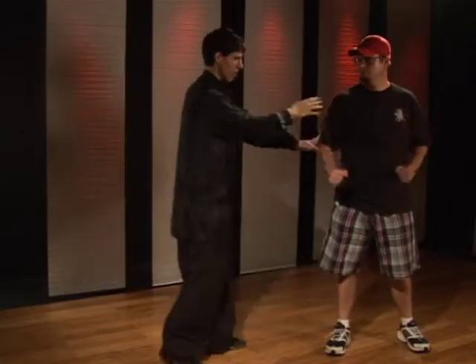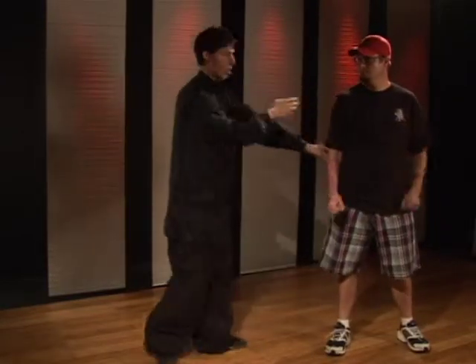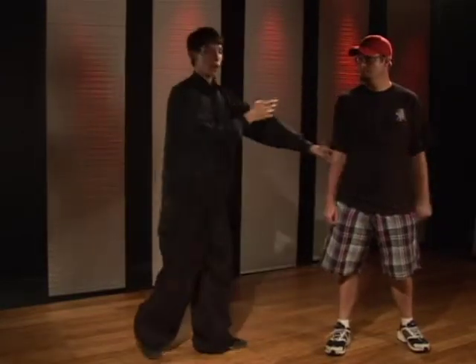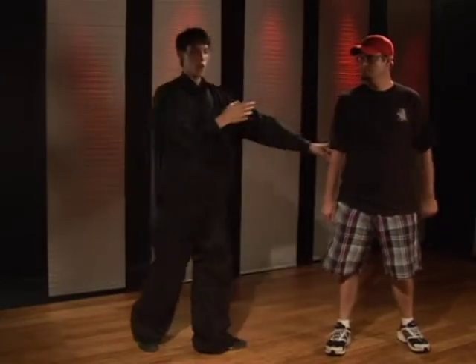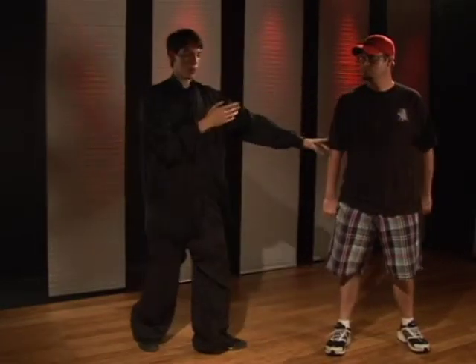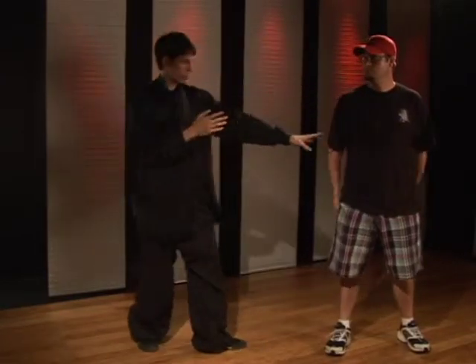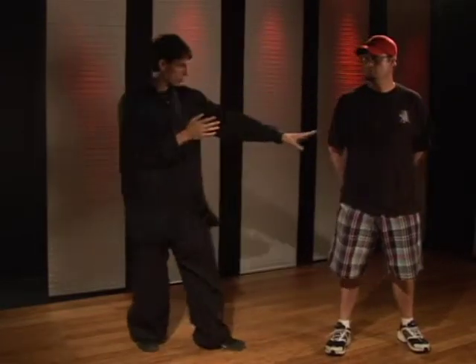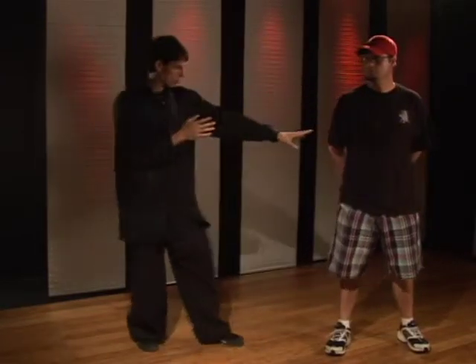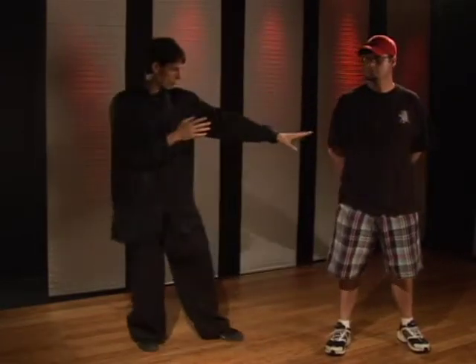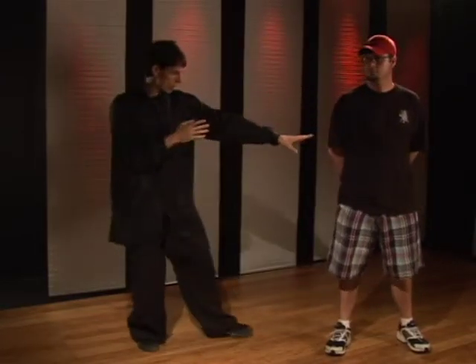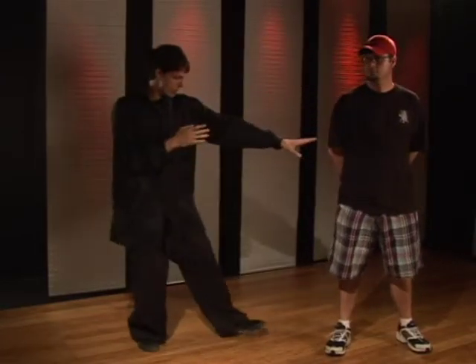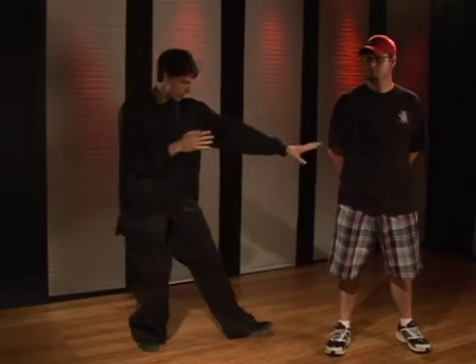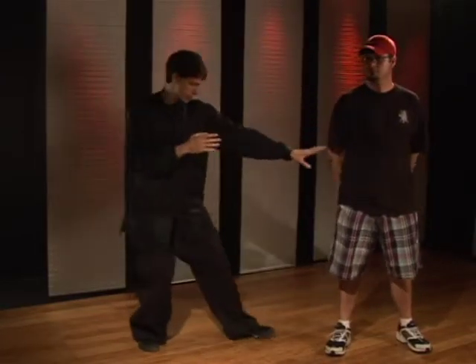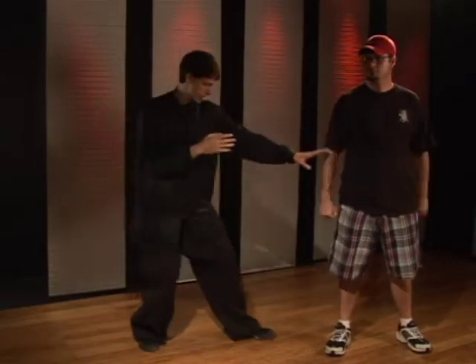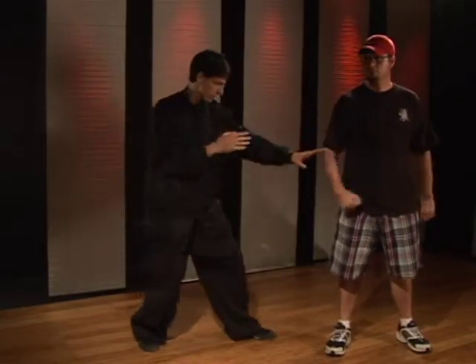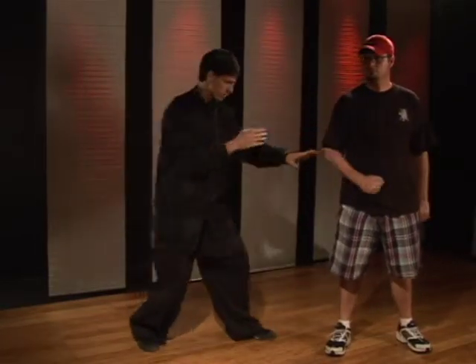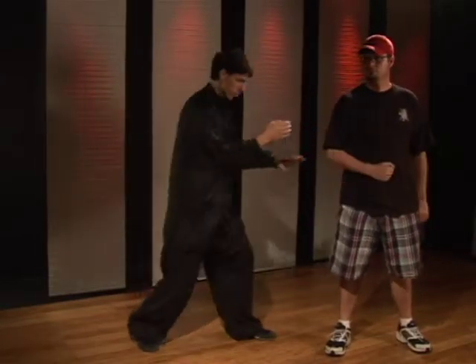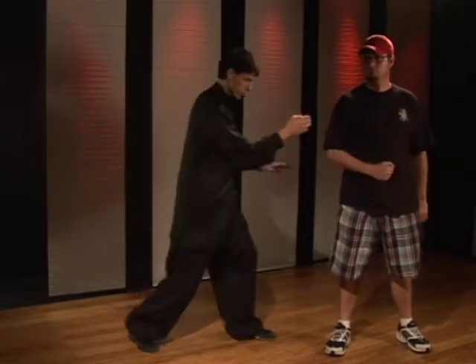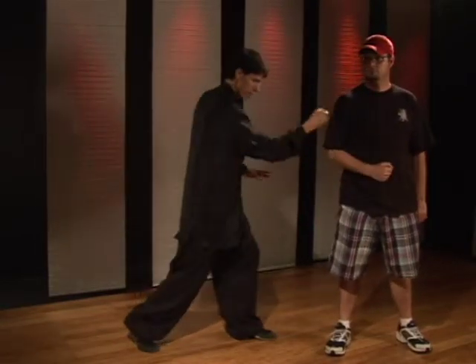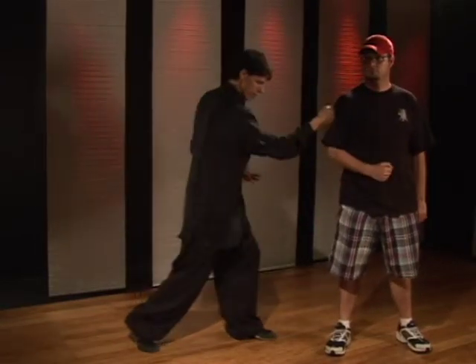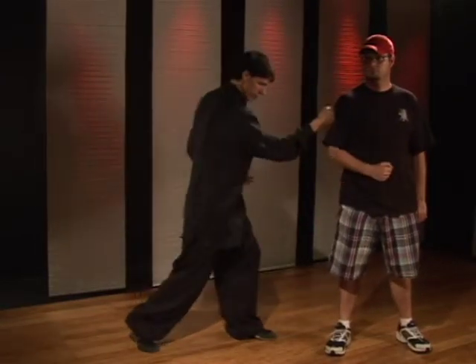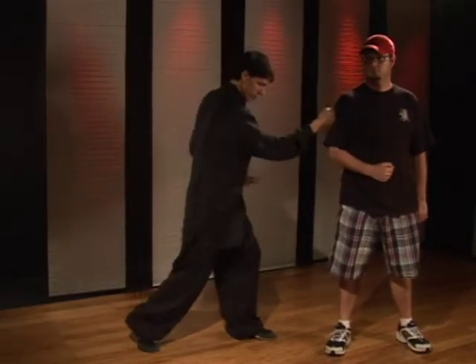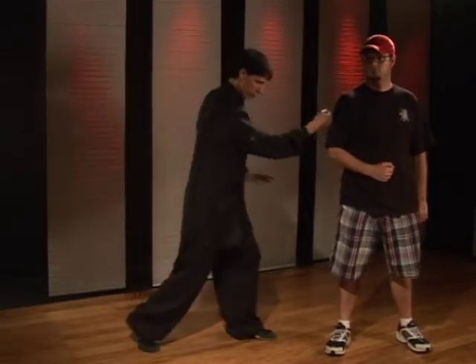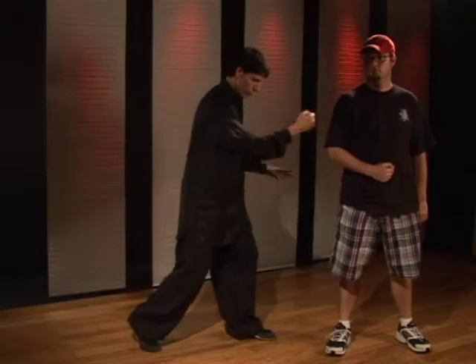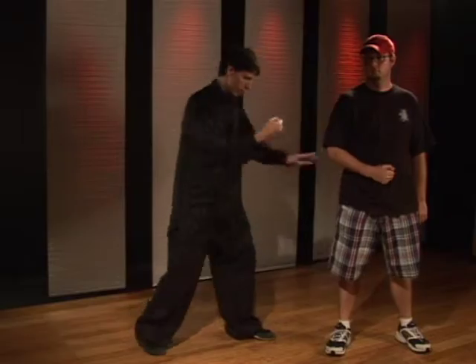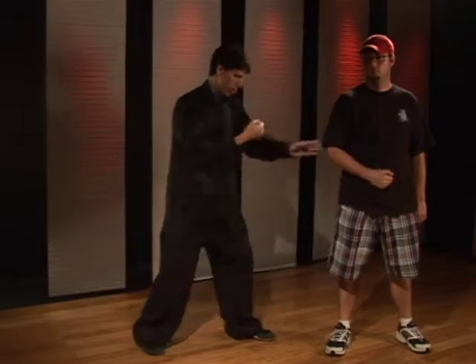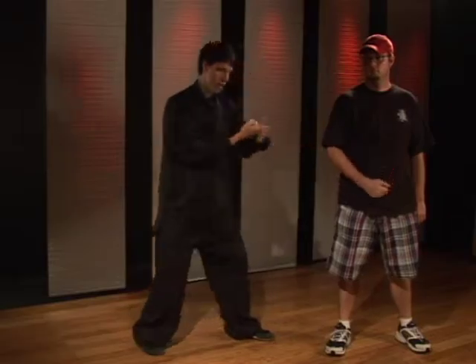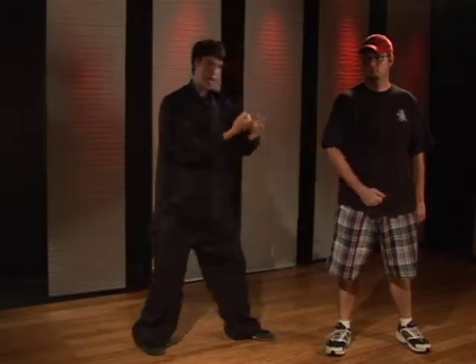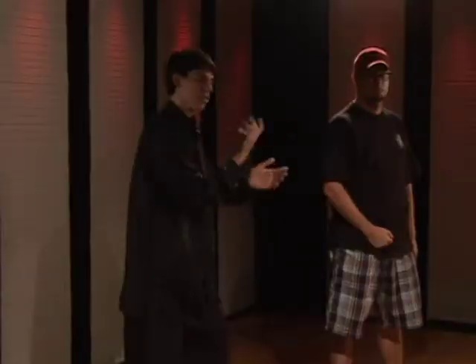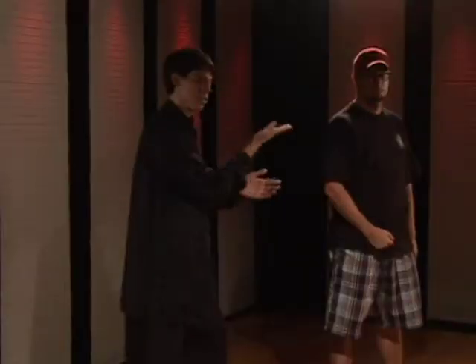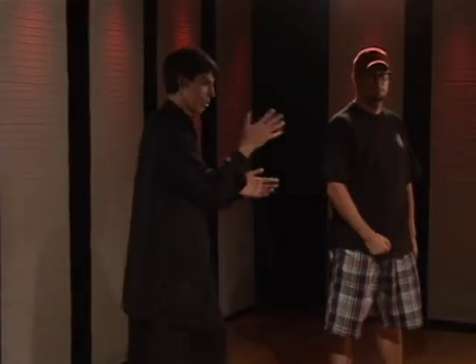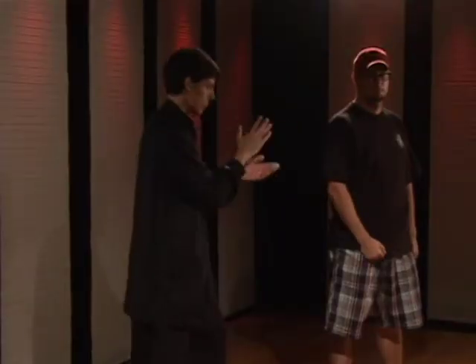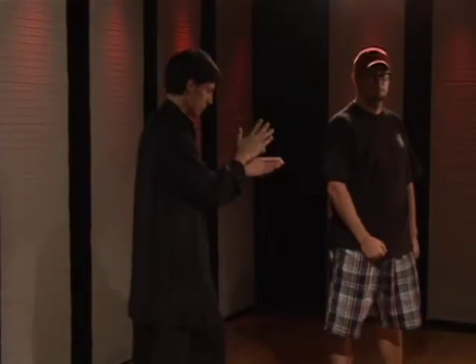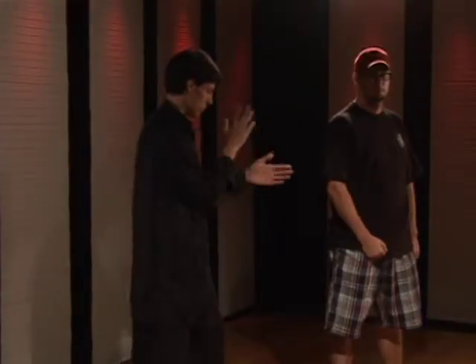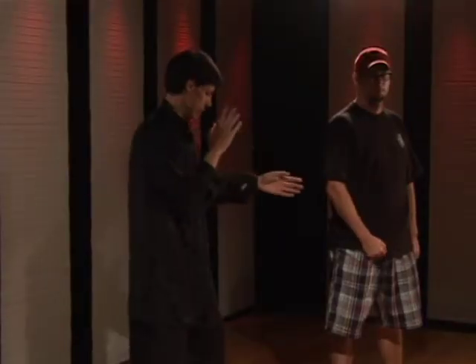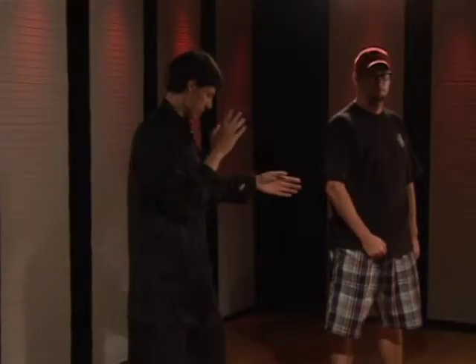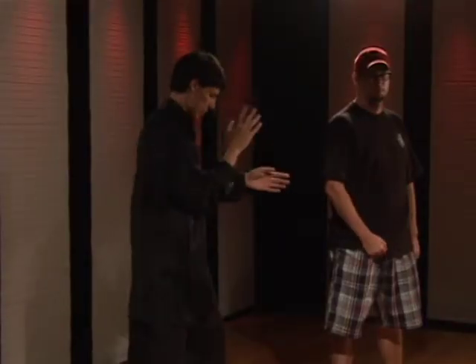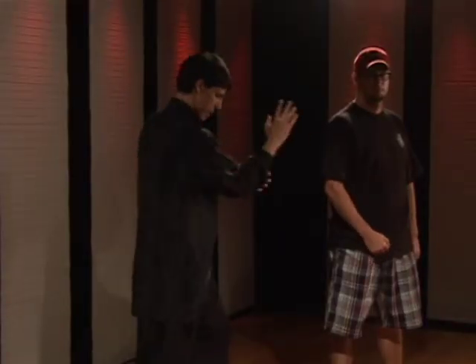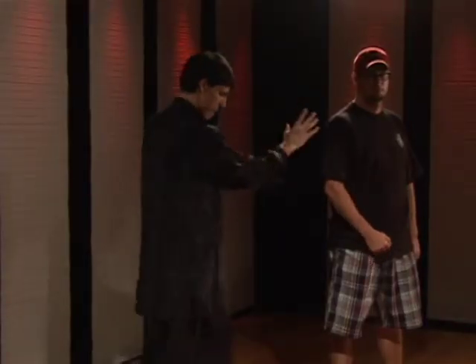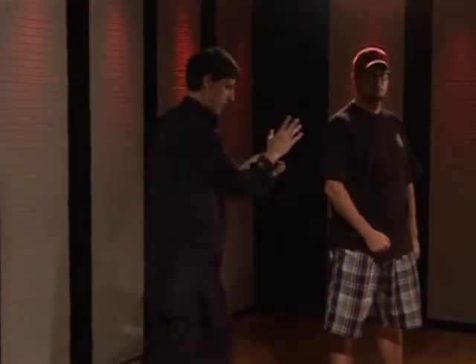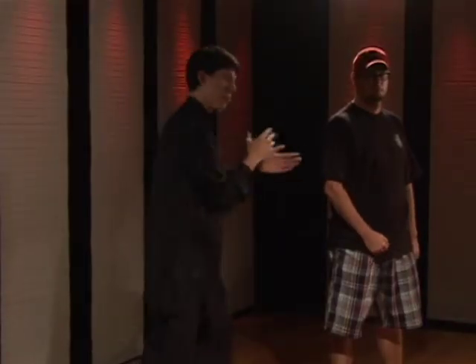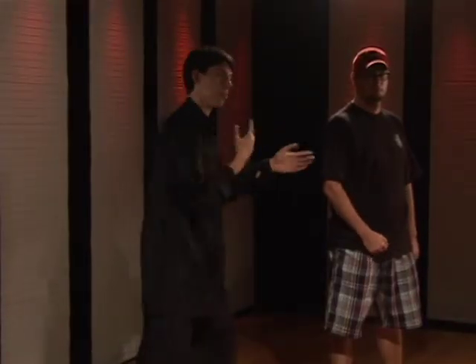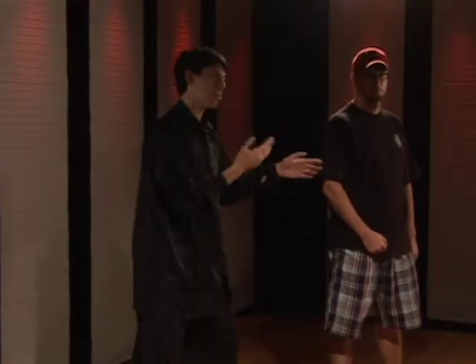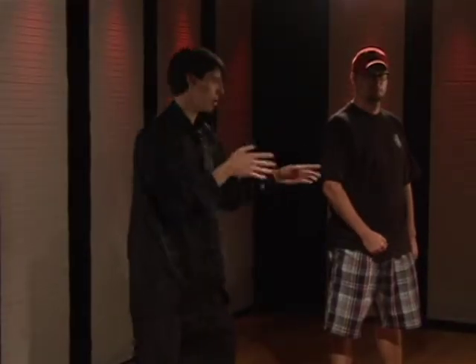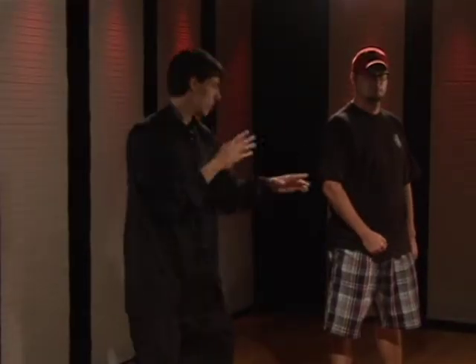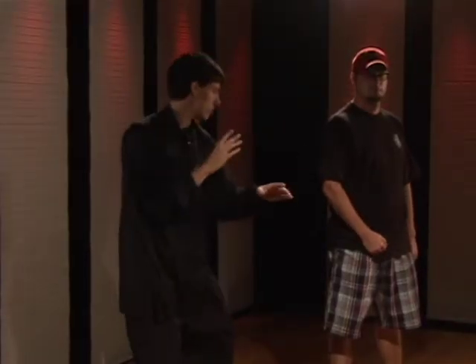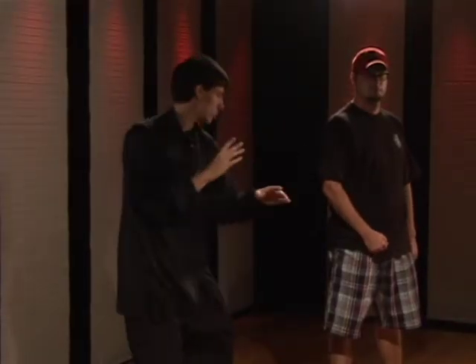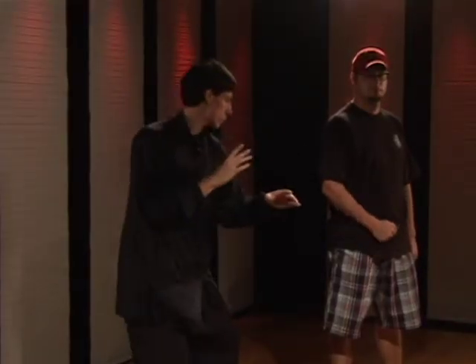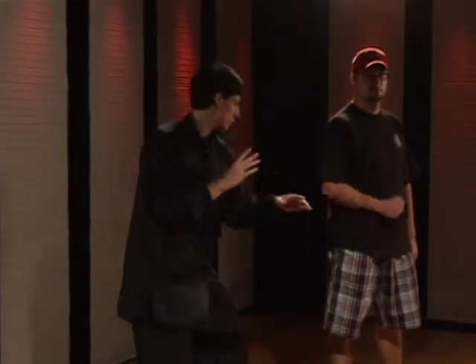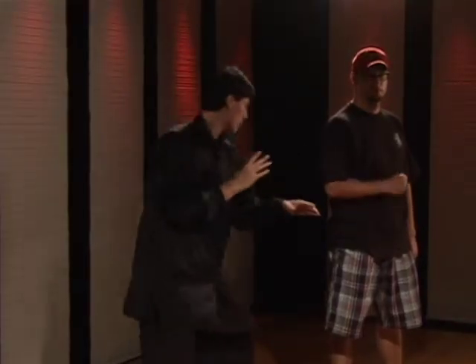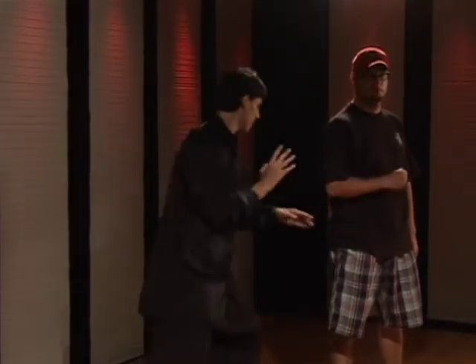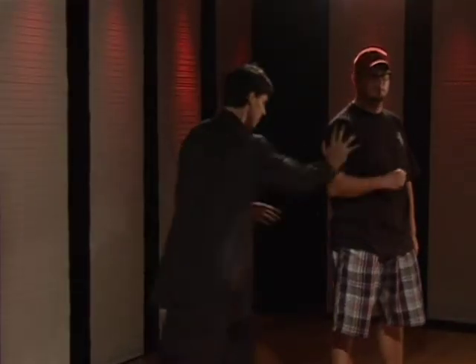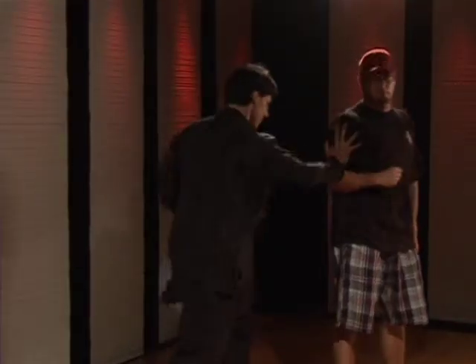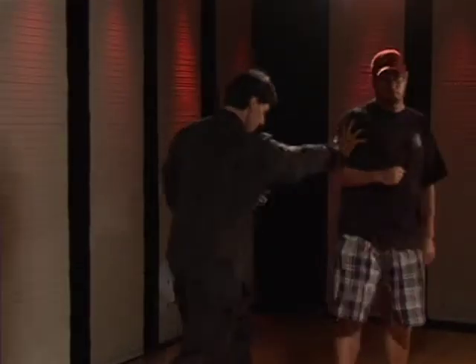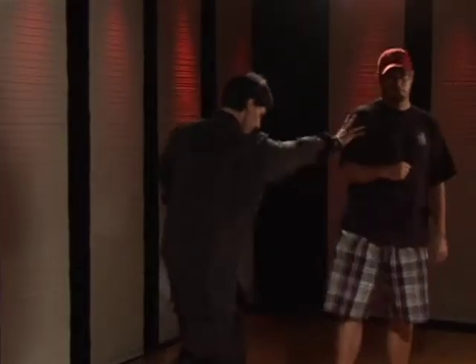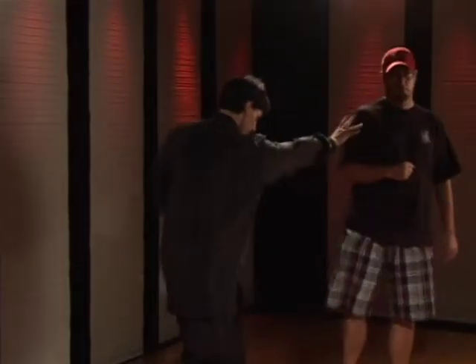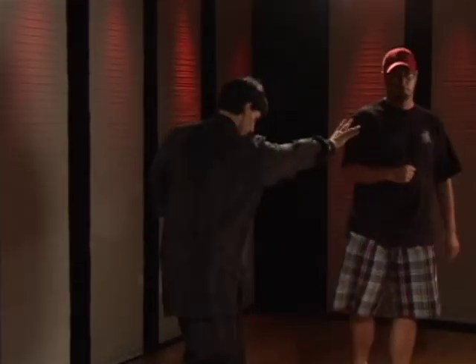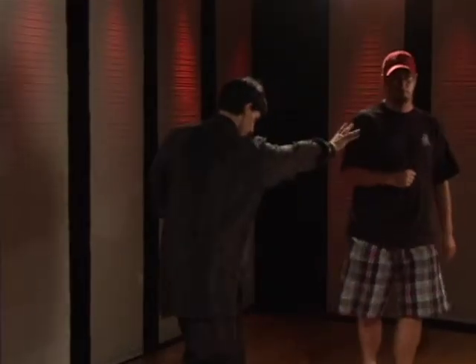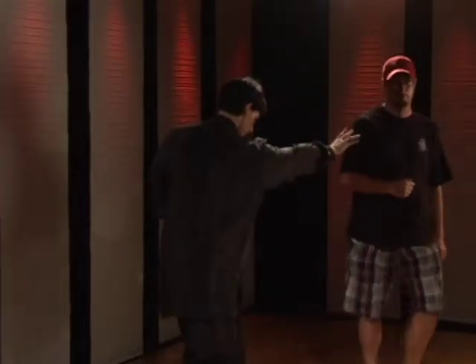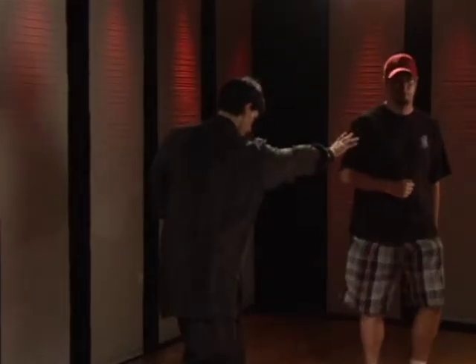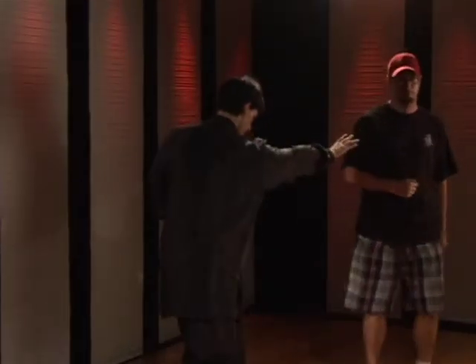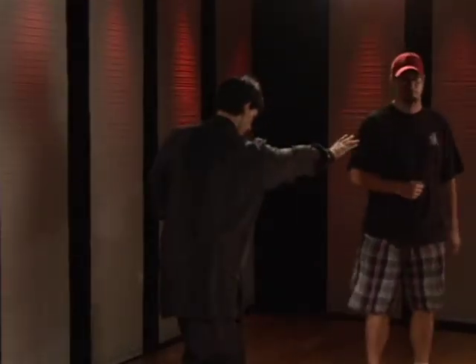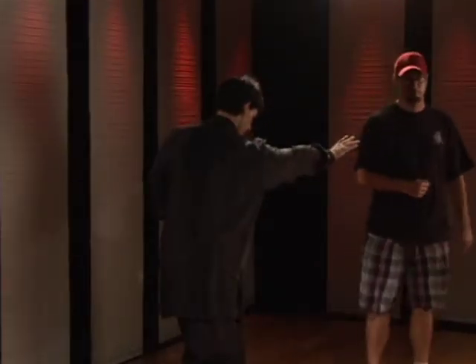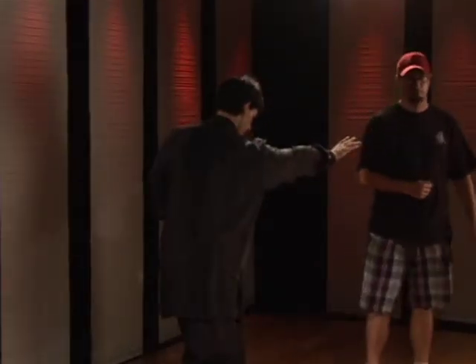When you twist the waist, drive the fist forward — to show that this is the same idea with a palm, you just twist the waist and drive the palm forward.